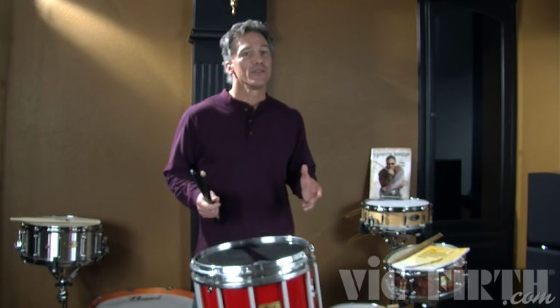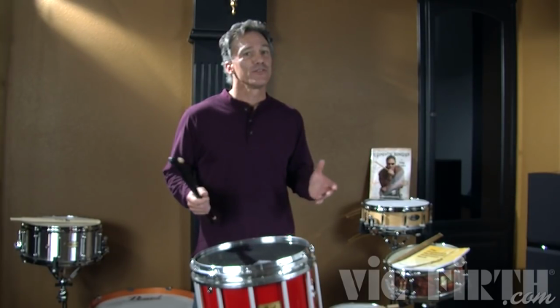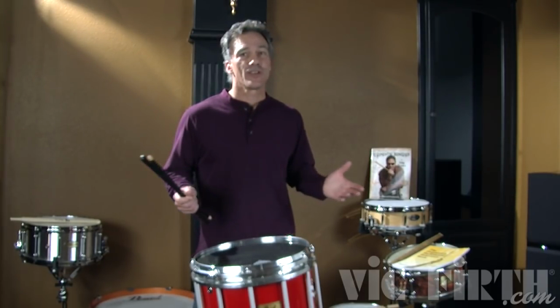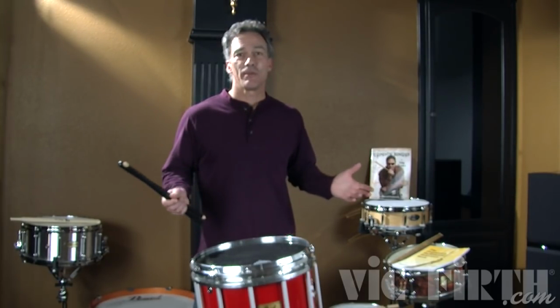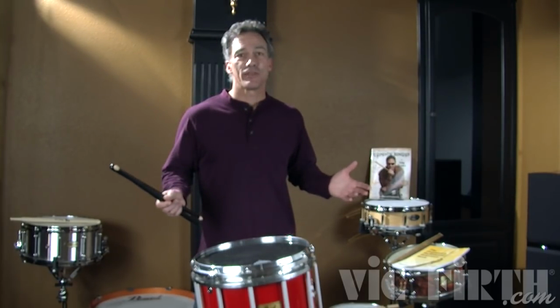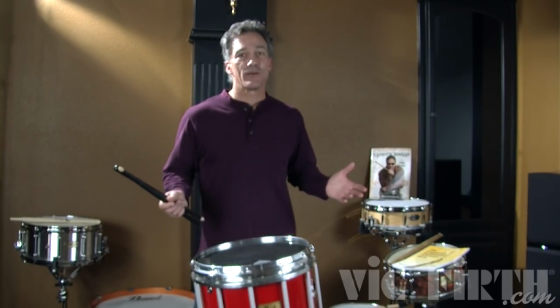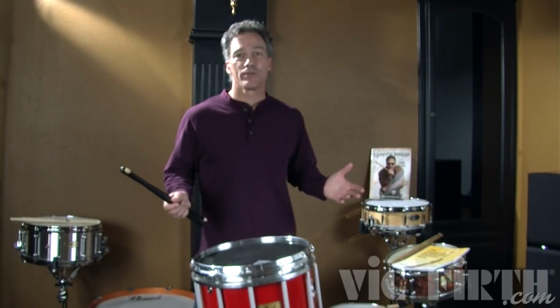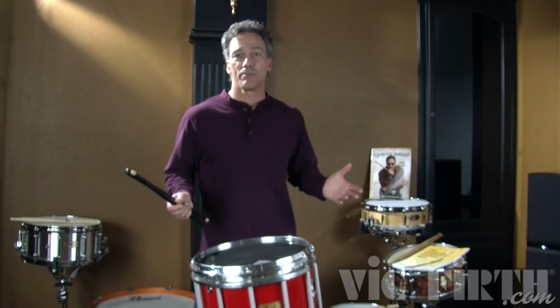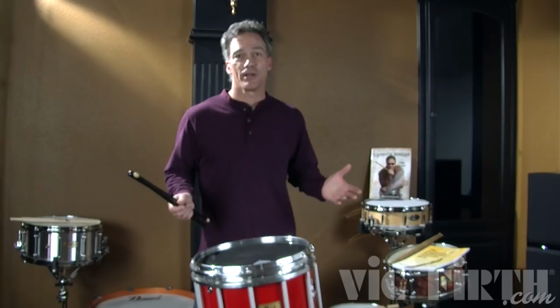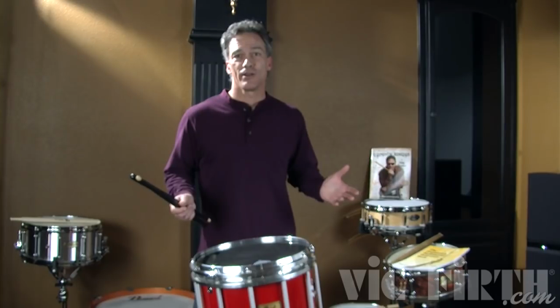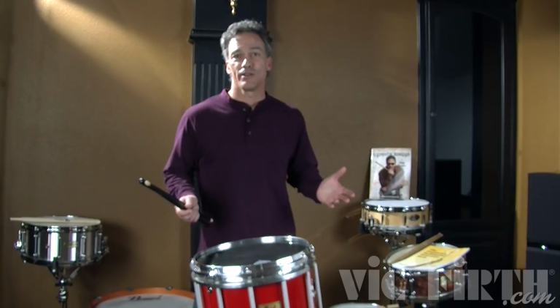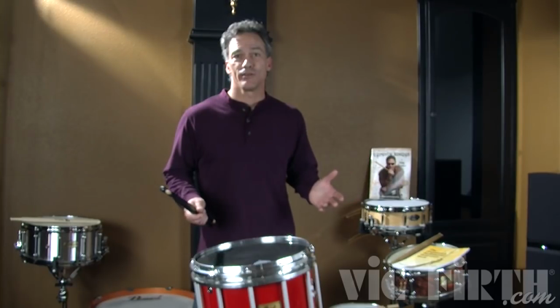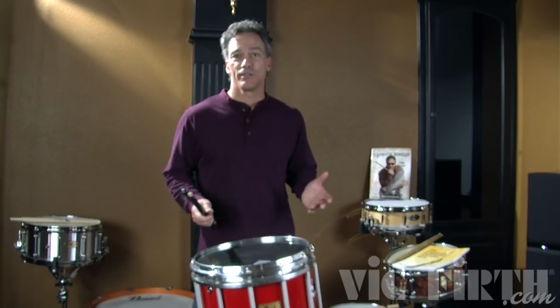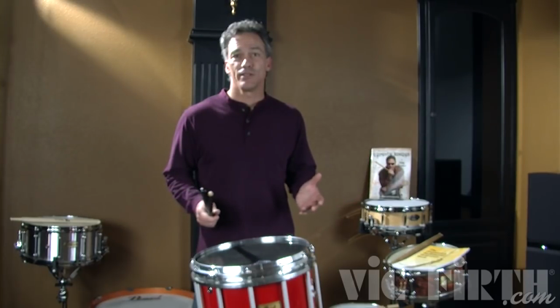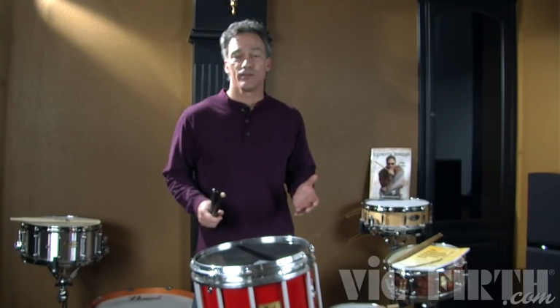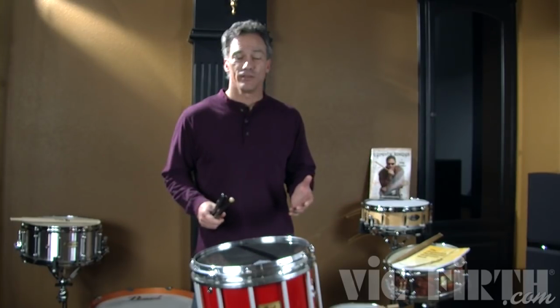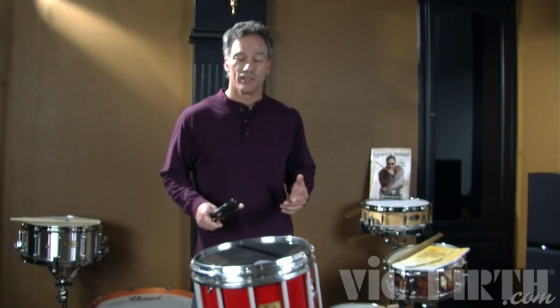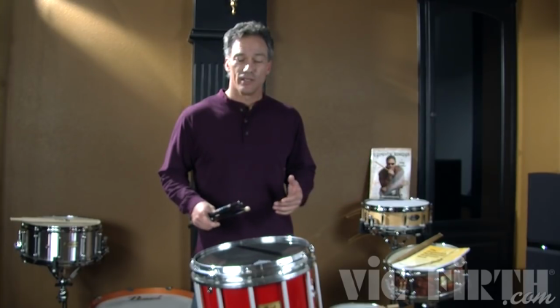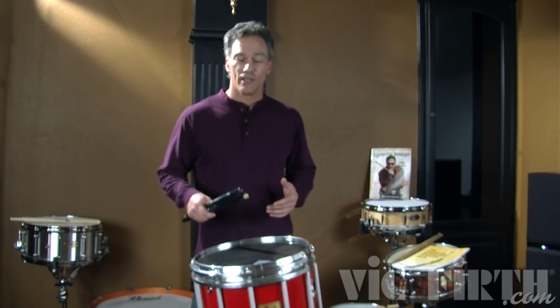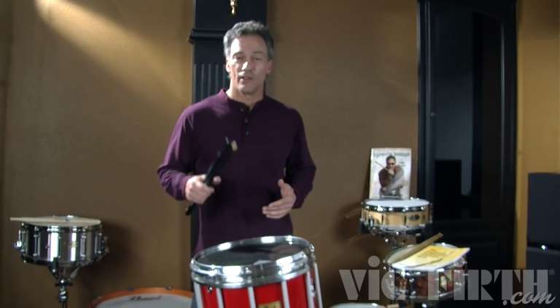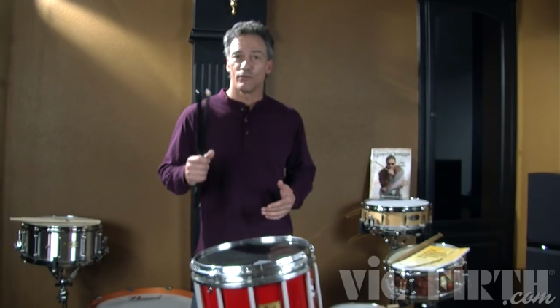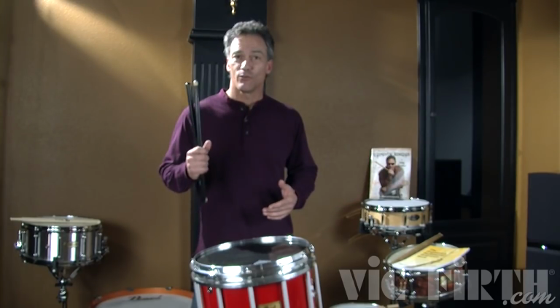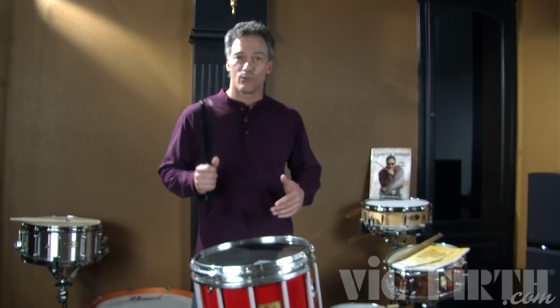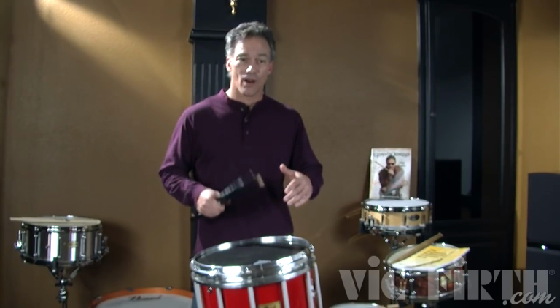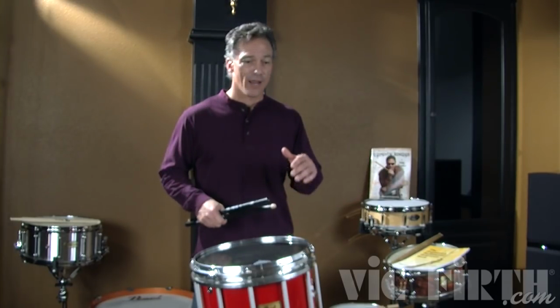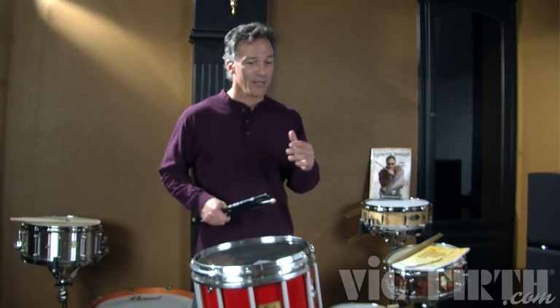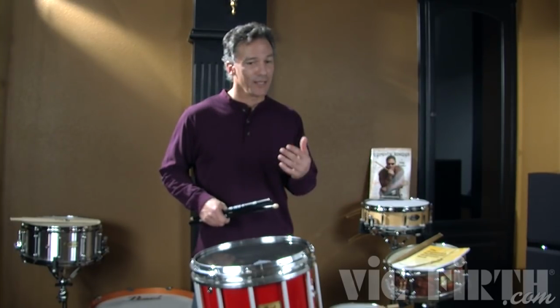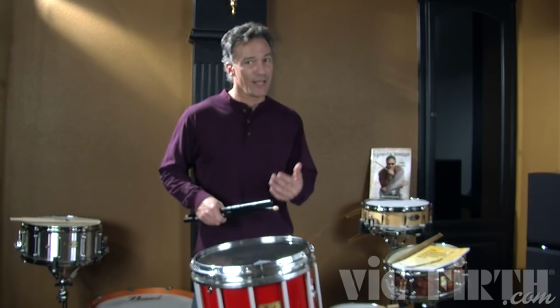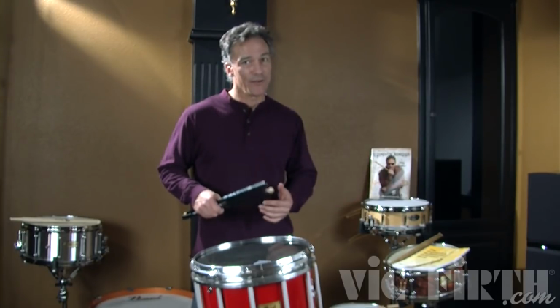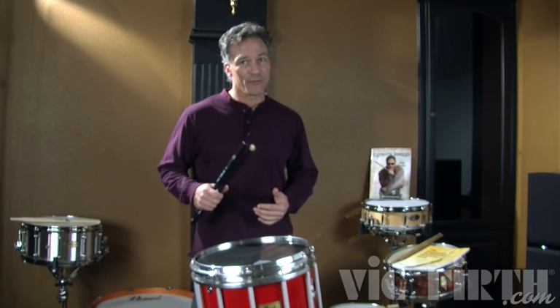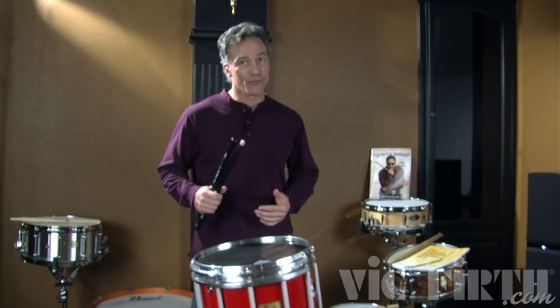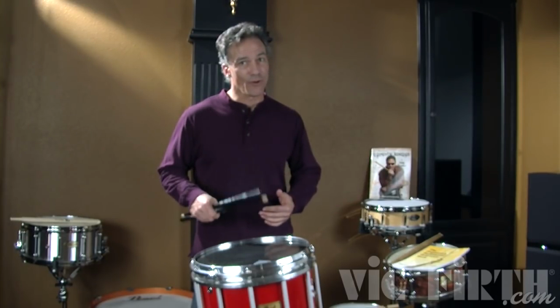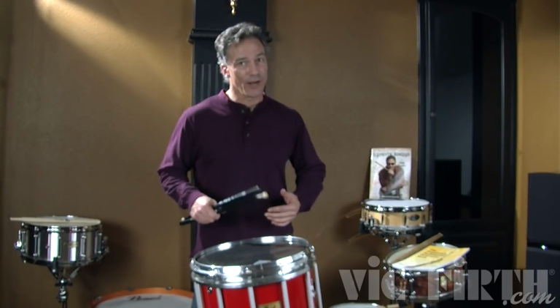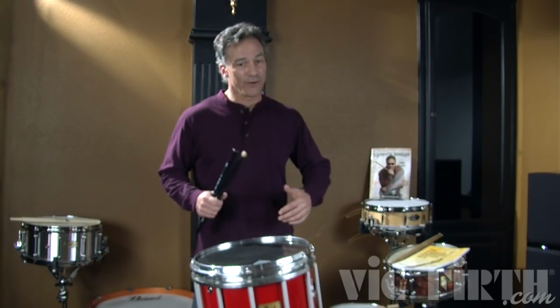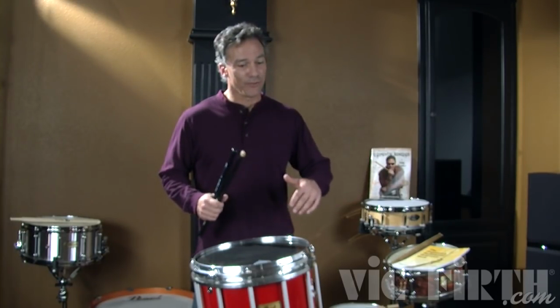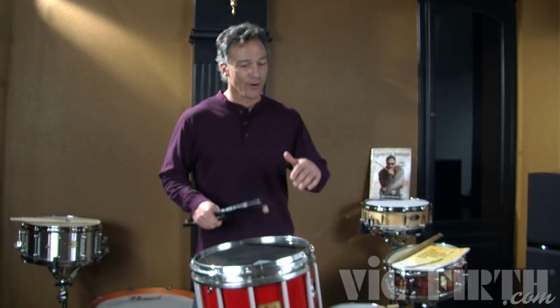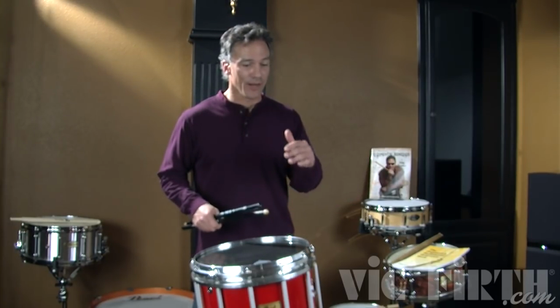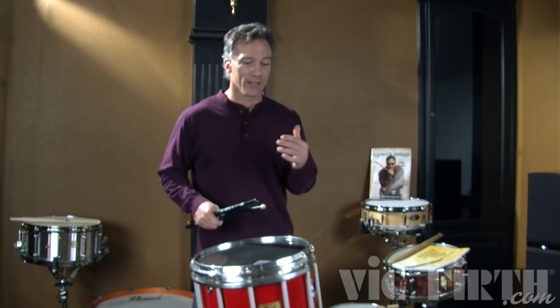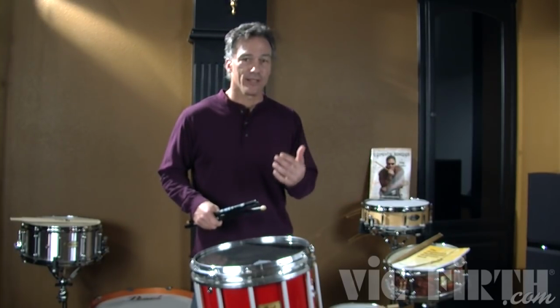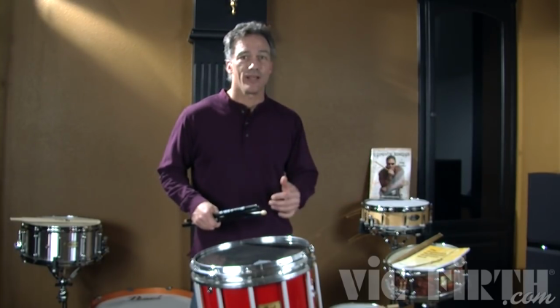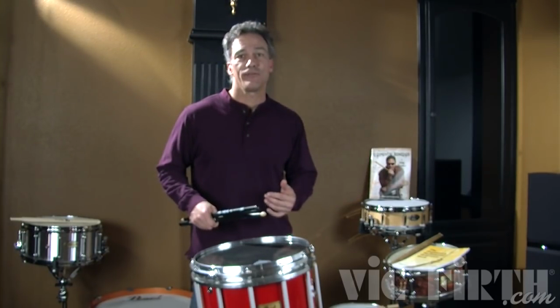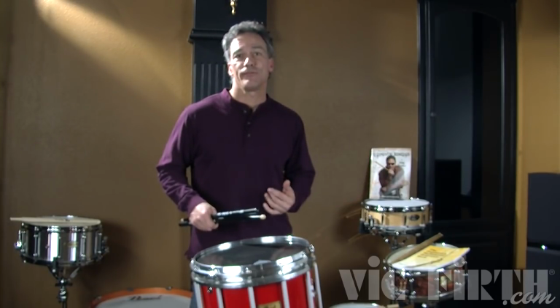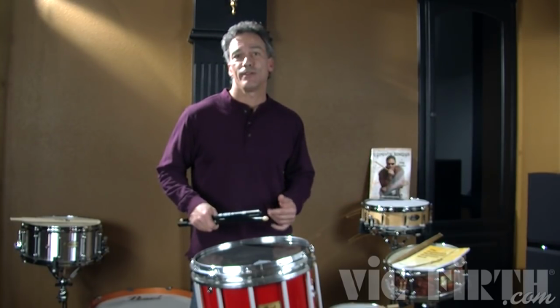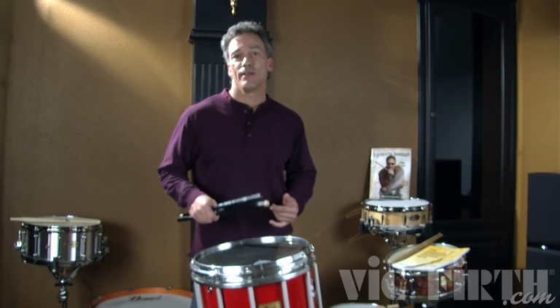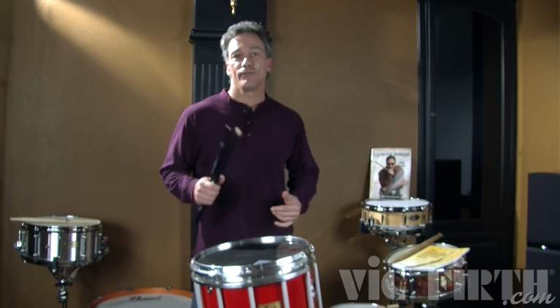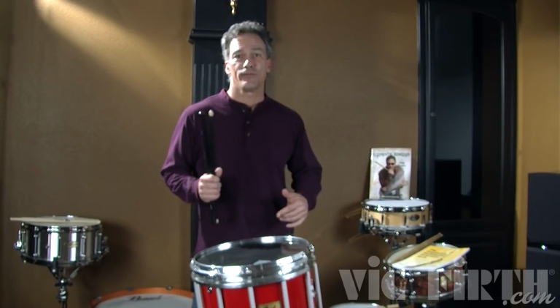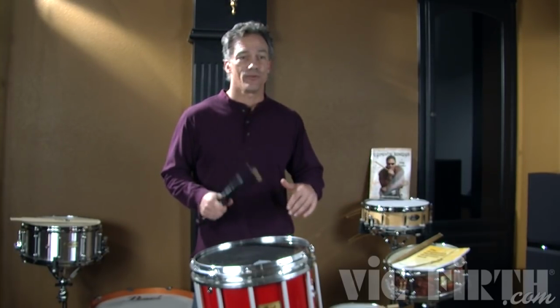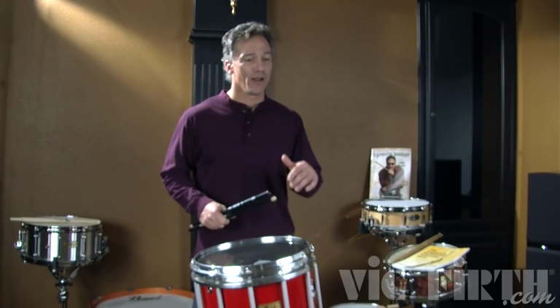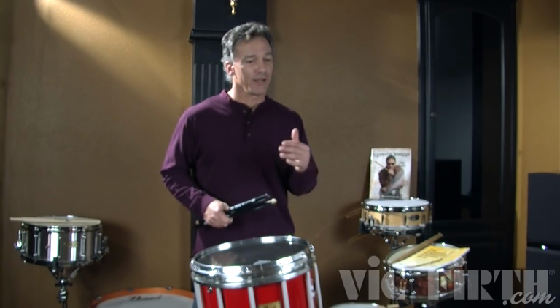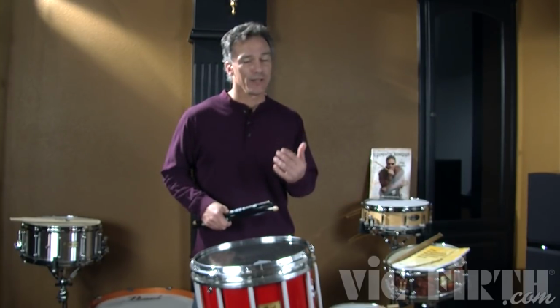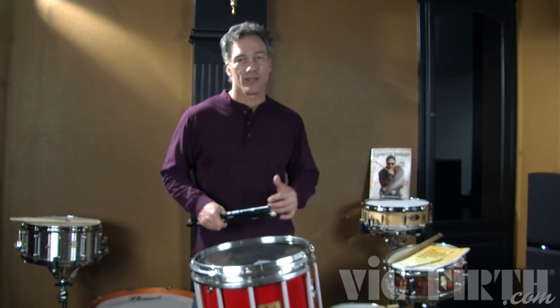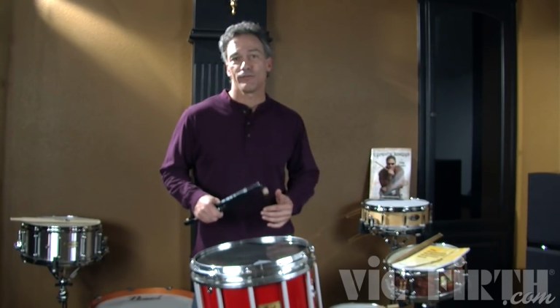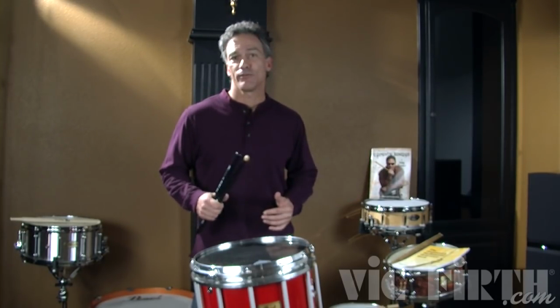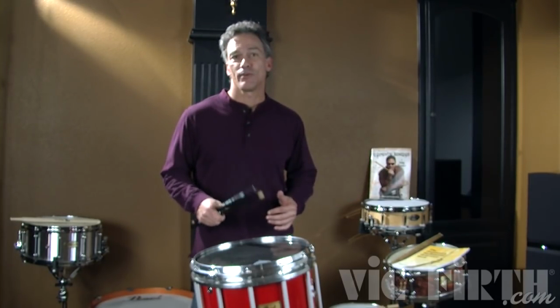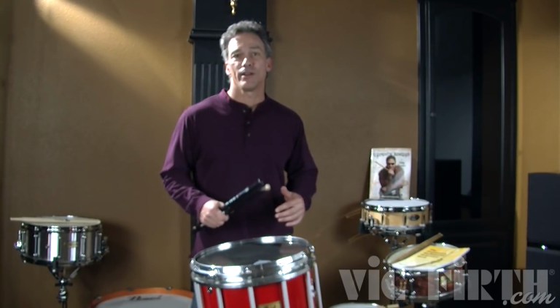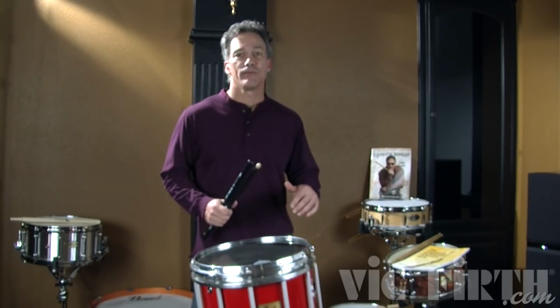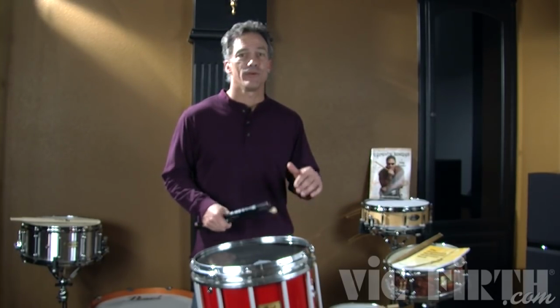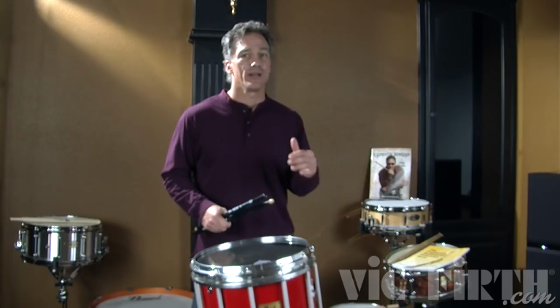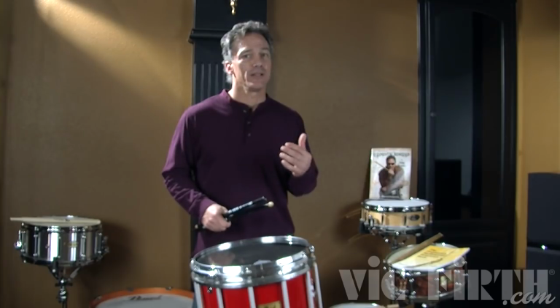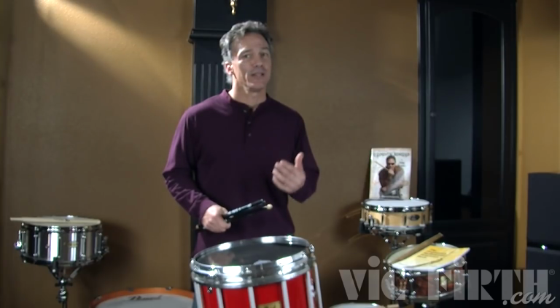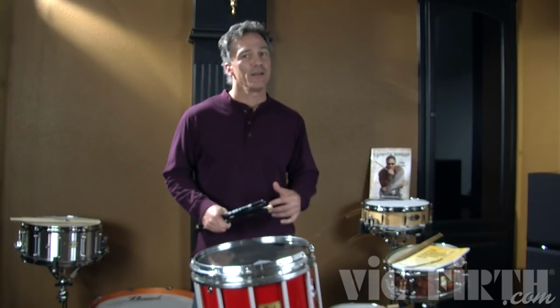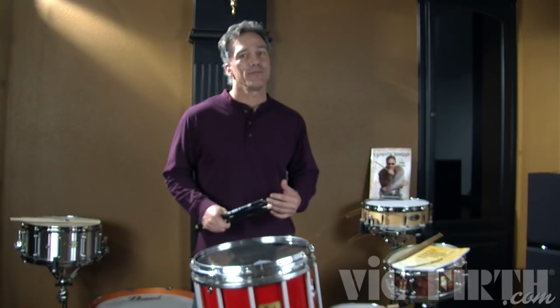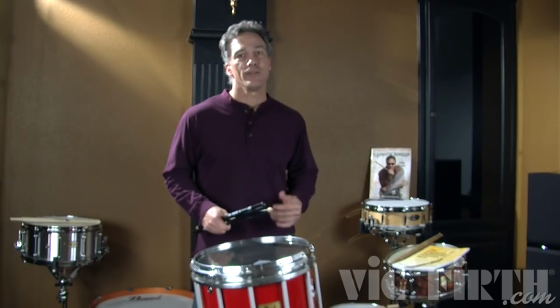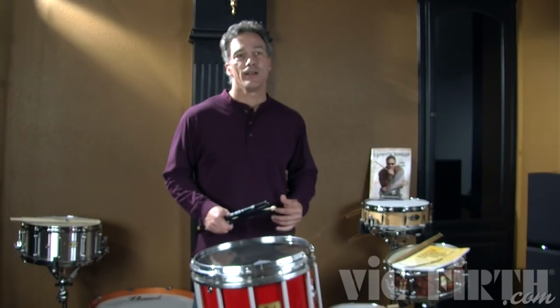Same thing with a paradiddle diddle. It's right, left, right, right, left, left, right, left, right, right, left, left.